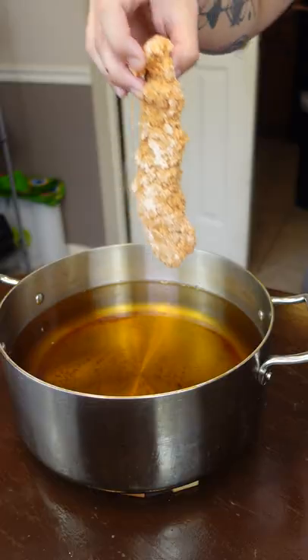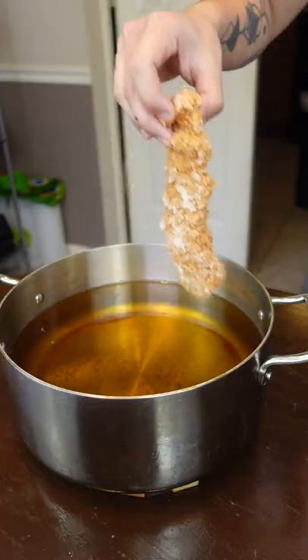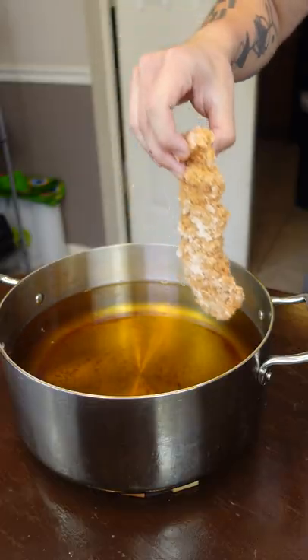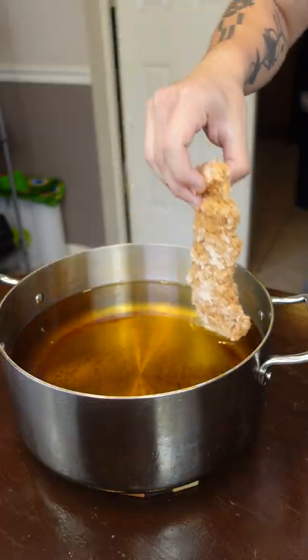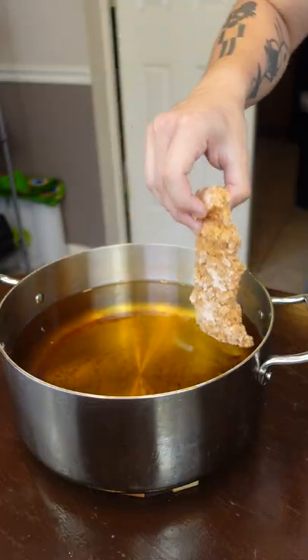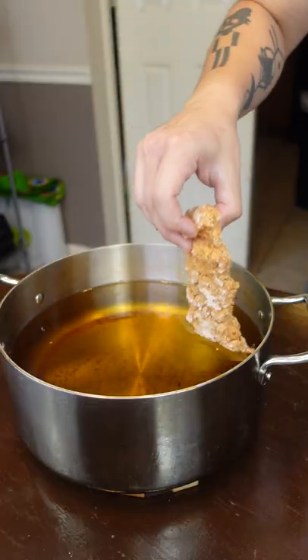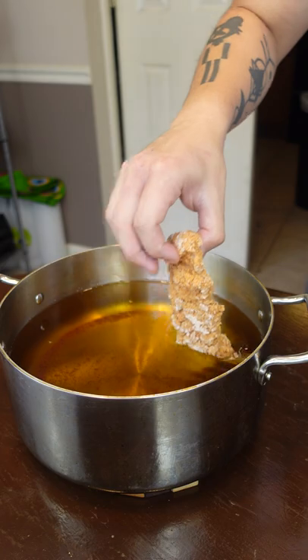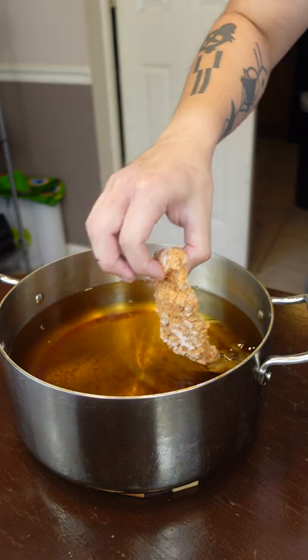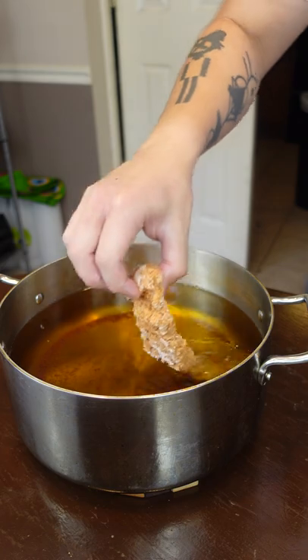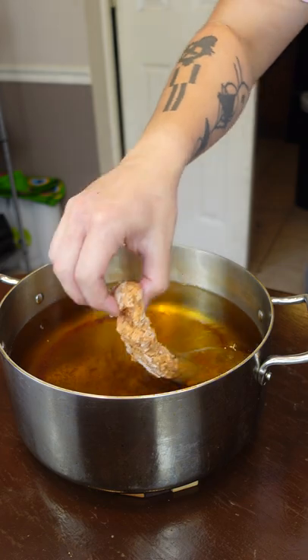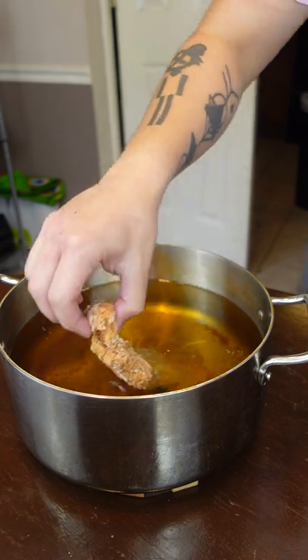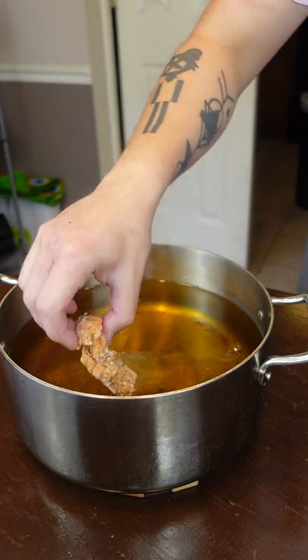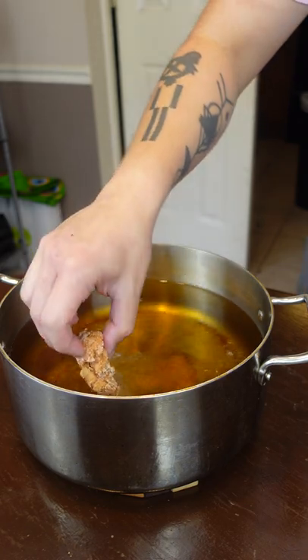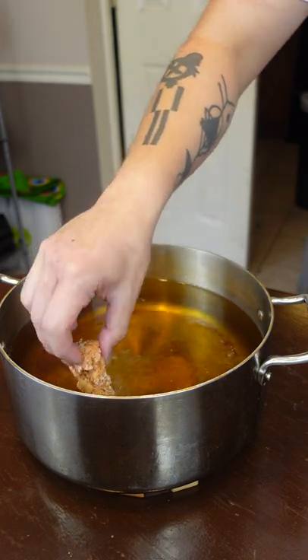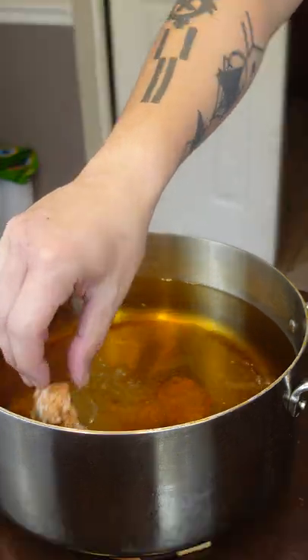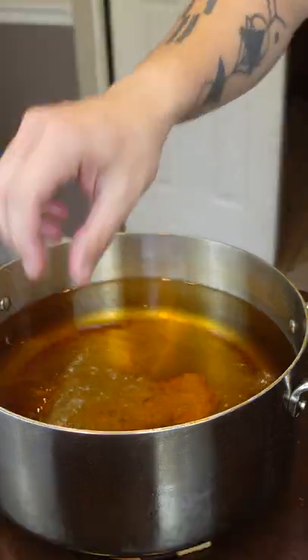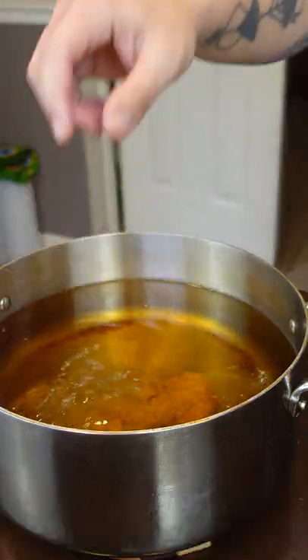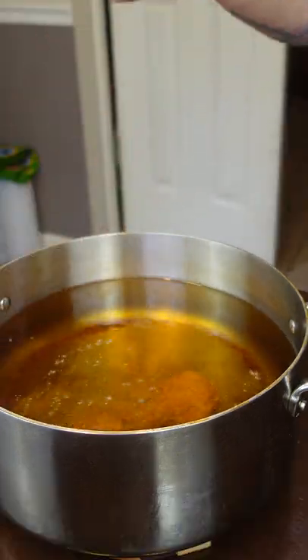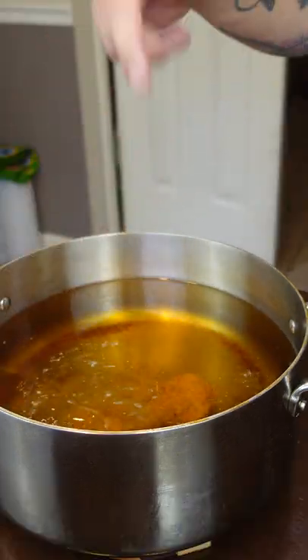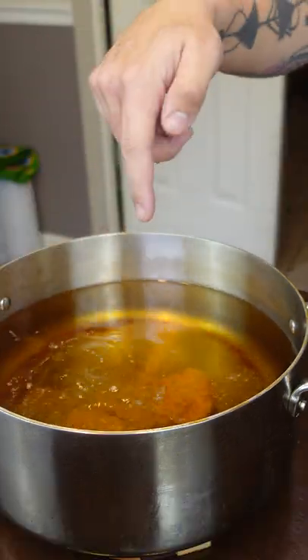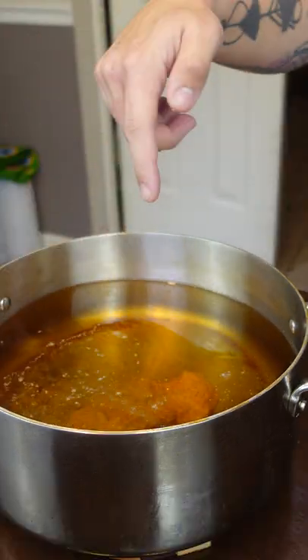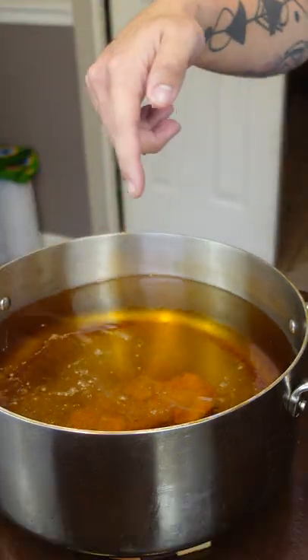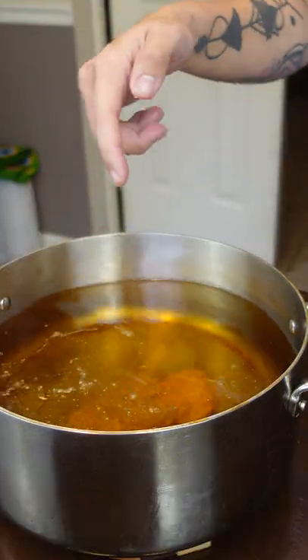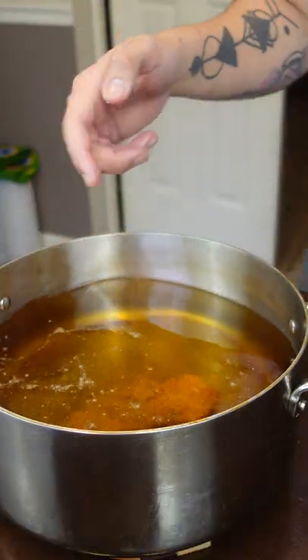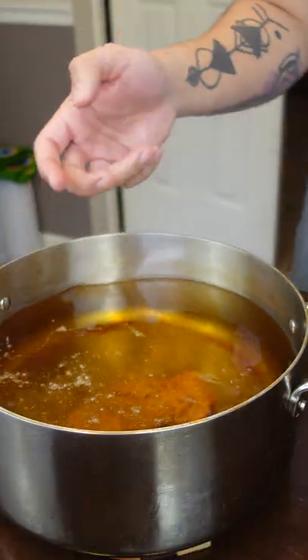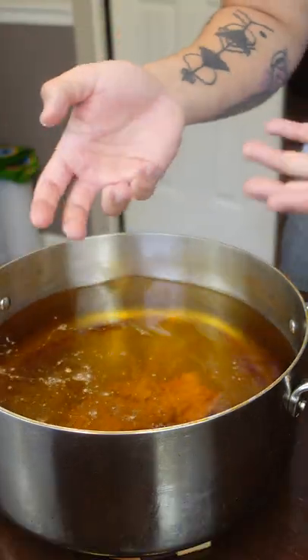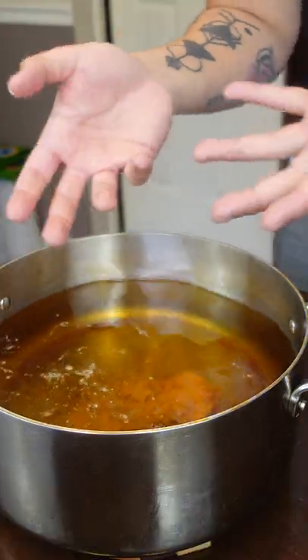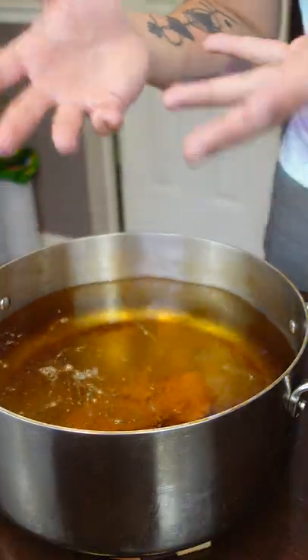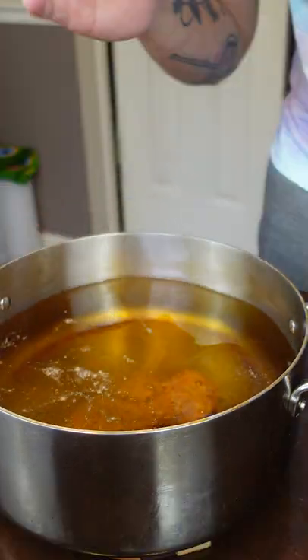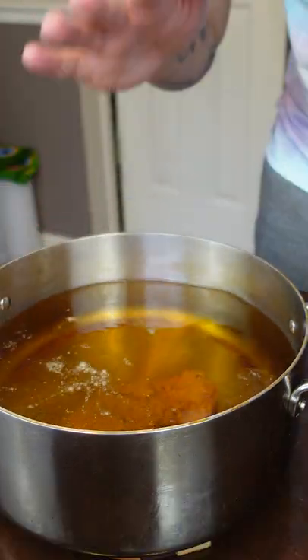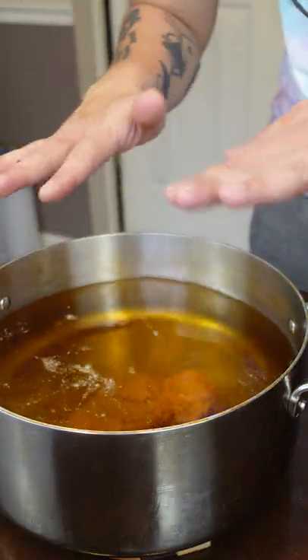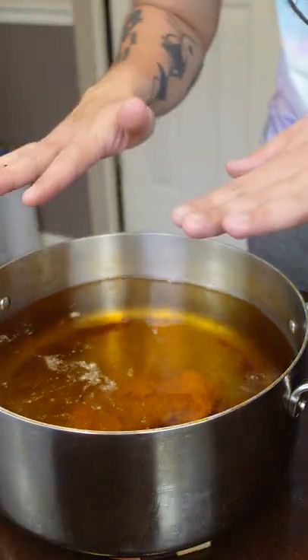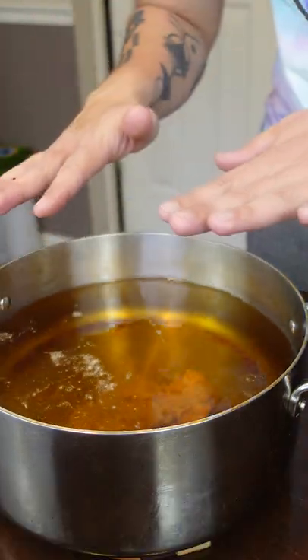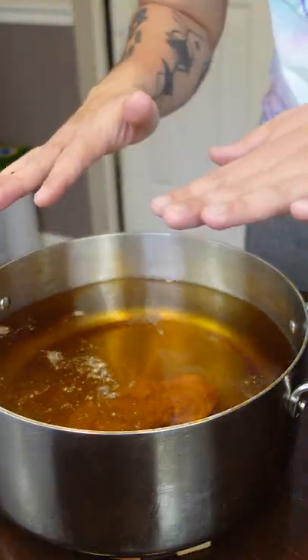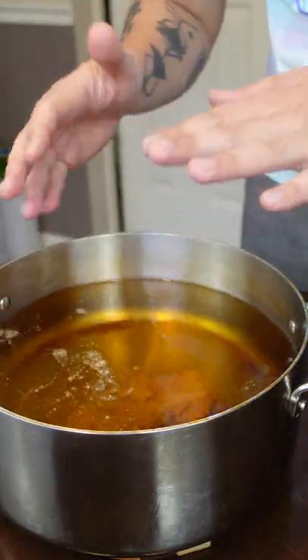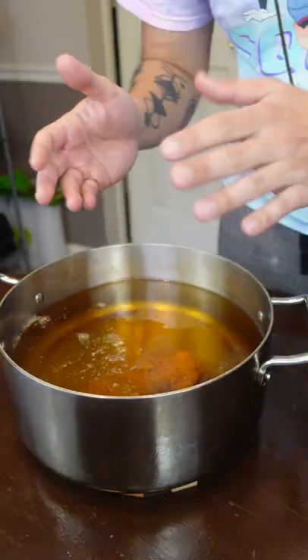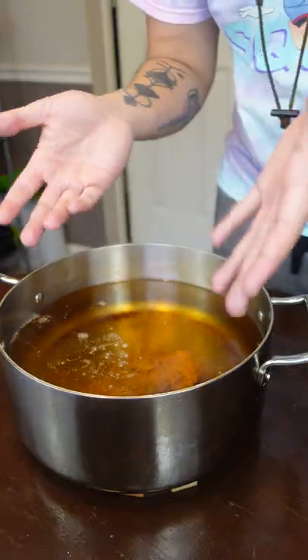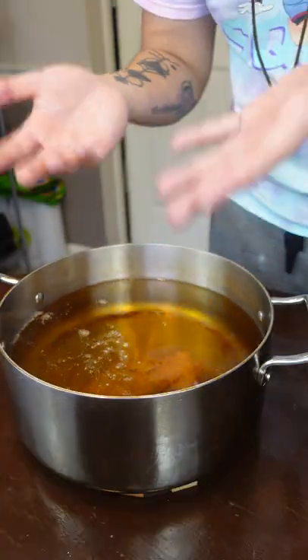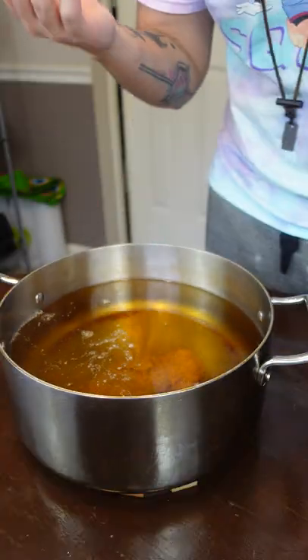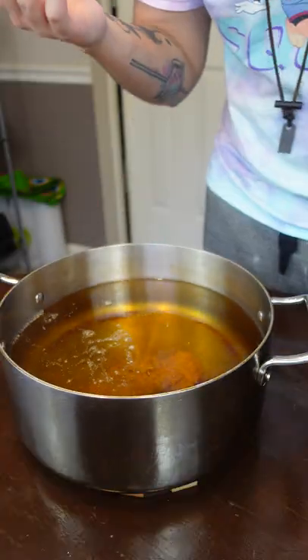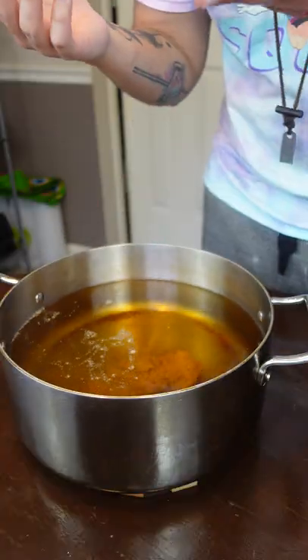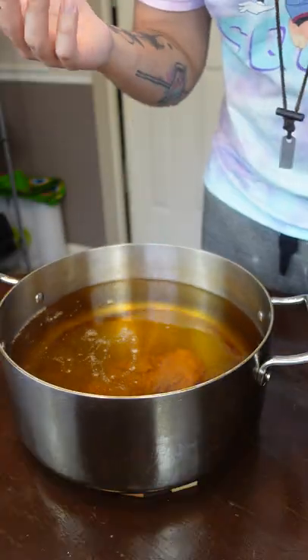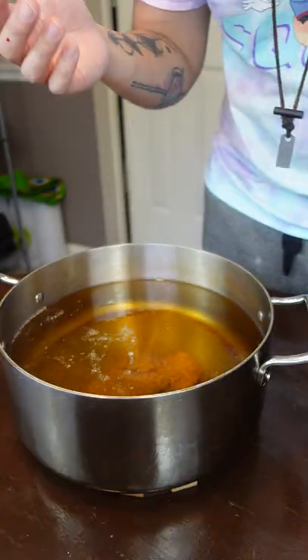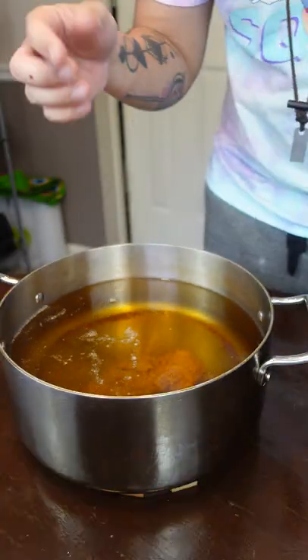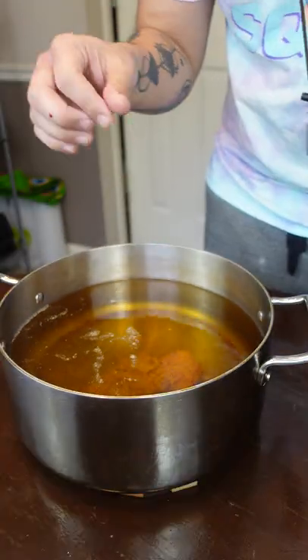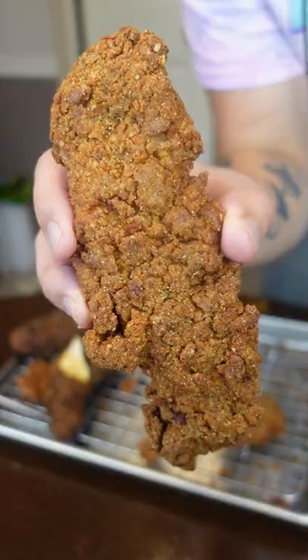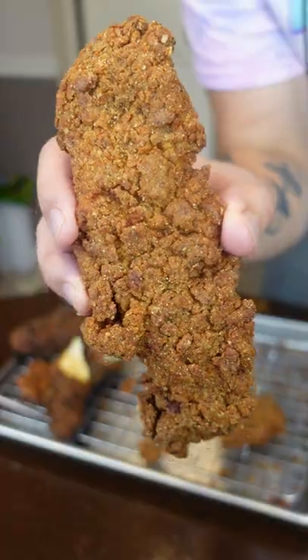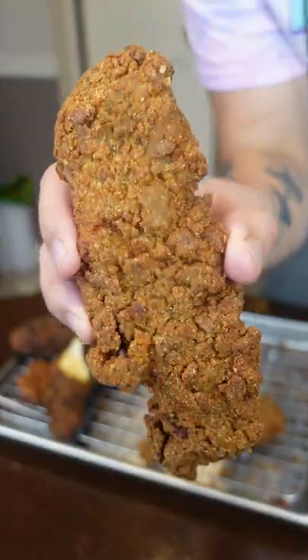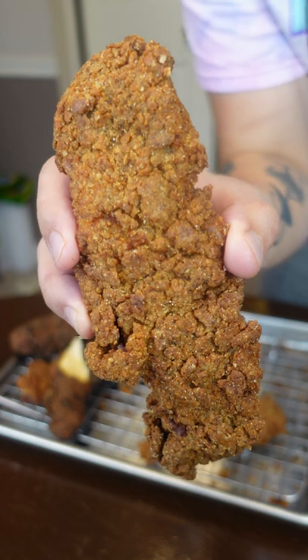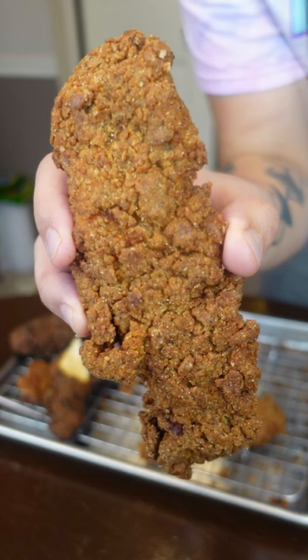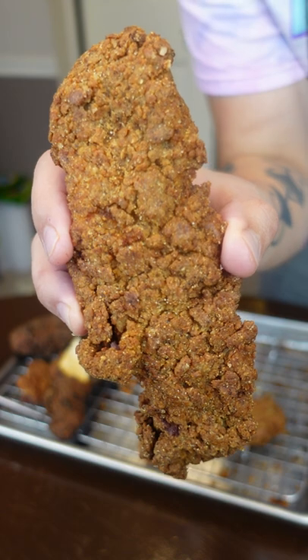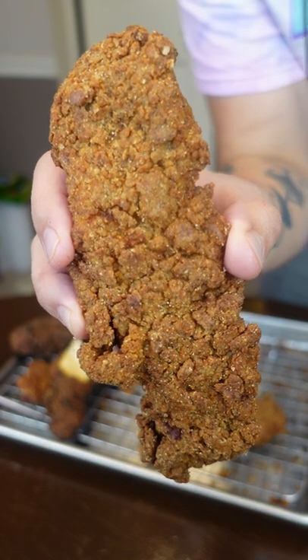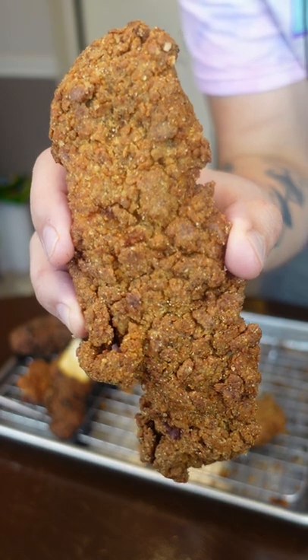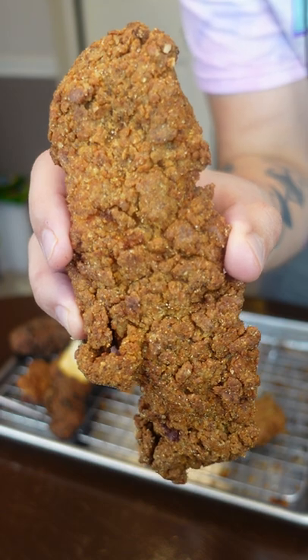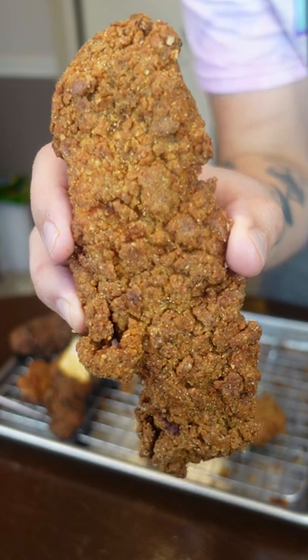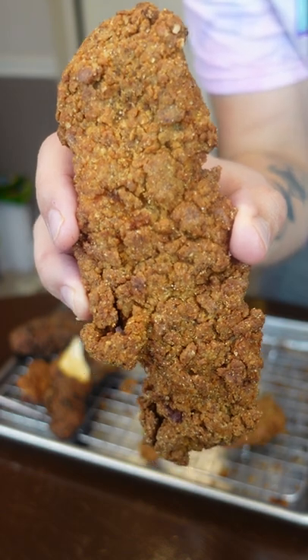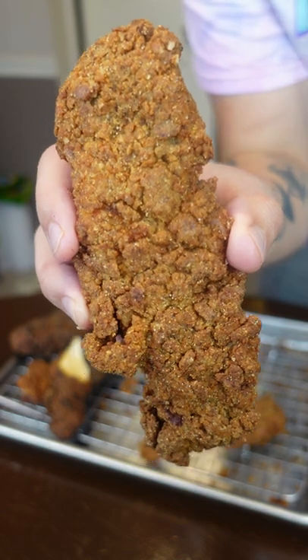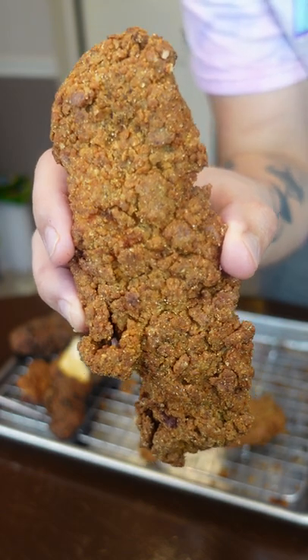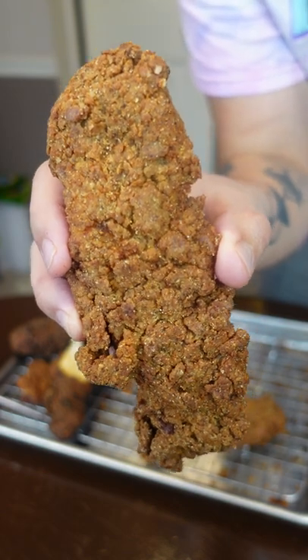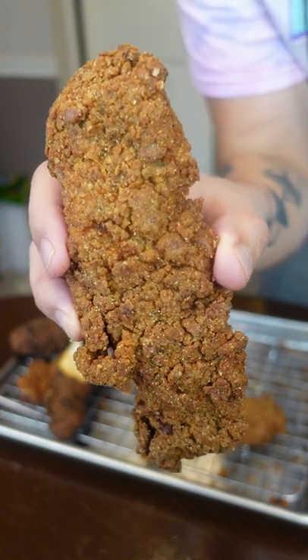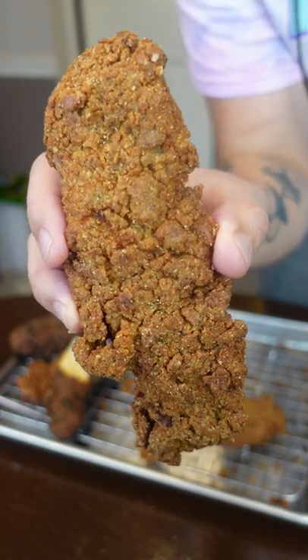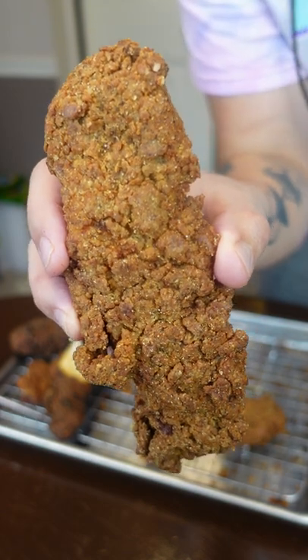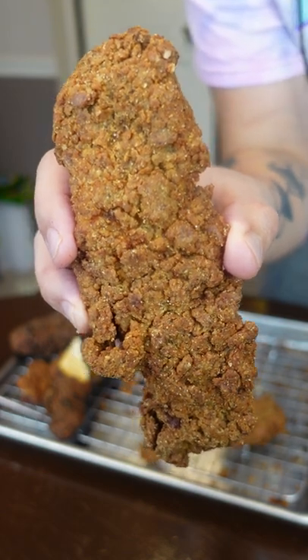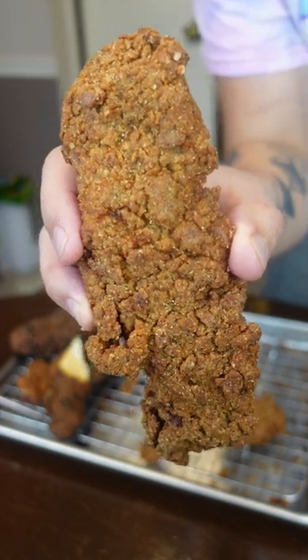I'm gonna fry these bad boys twice — once at a lower temperature, let it rest, and then at a higher temperature. It should look like this after your second fry.